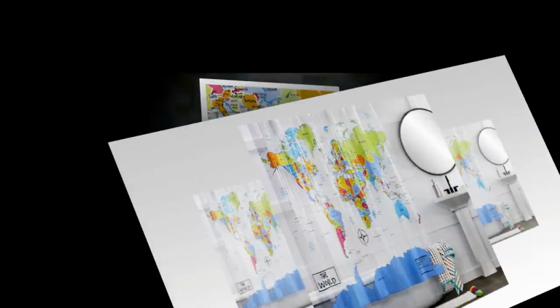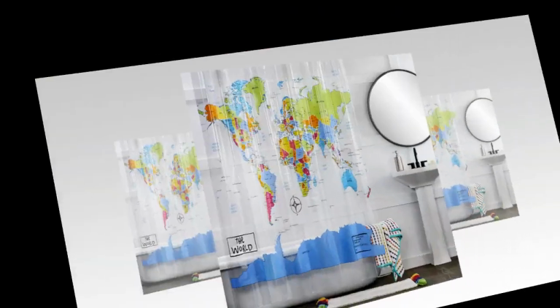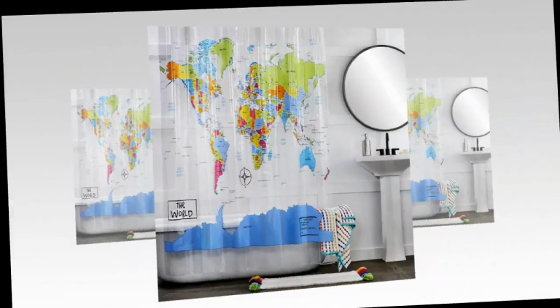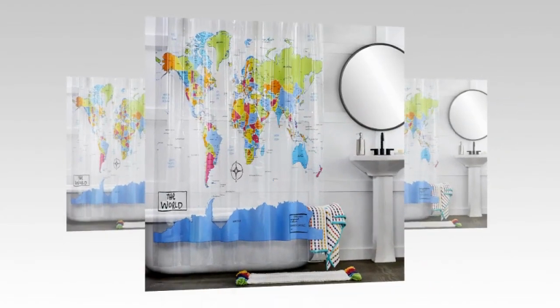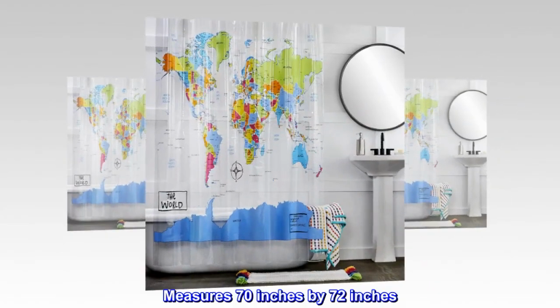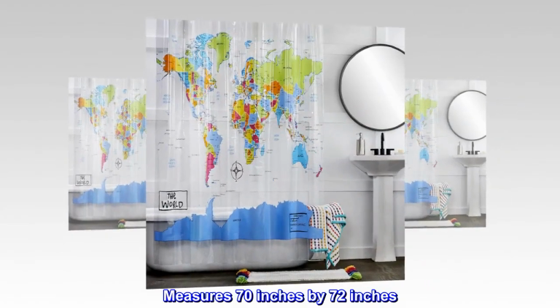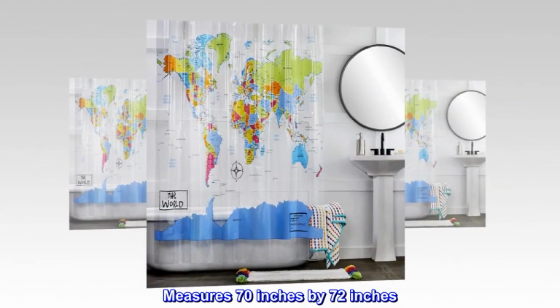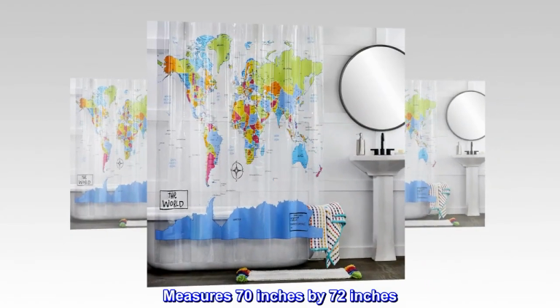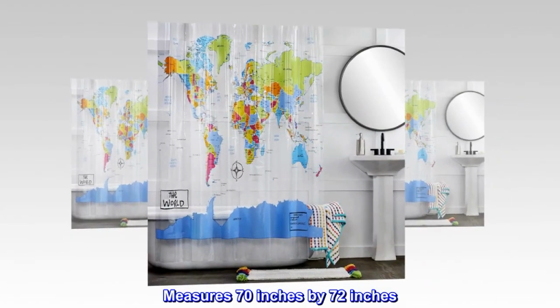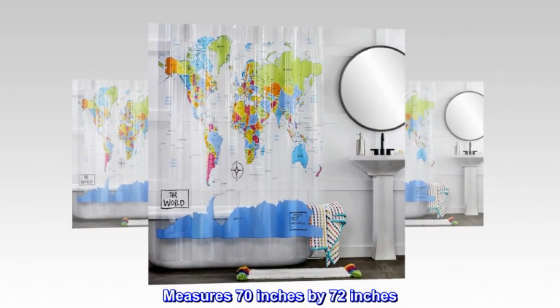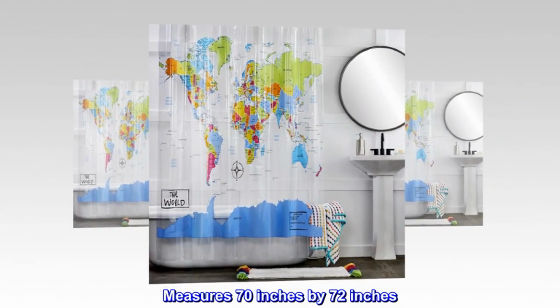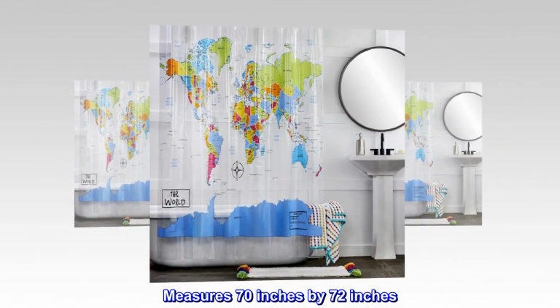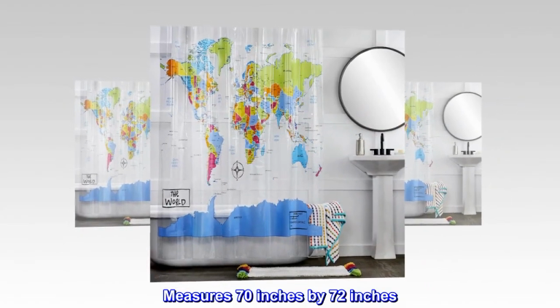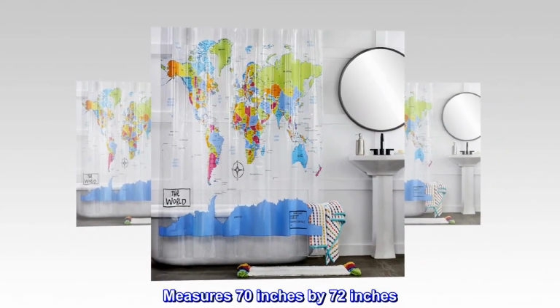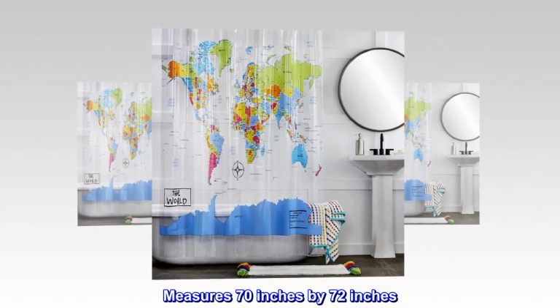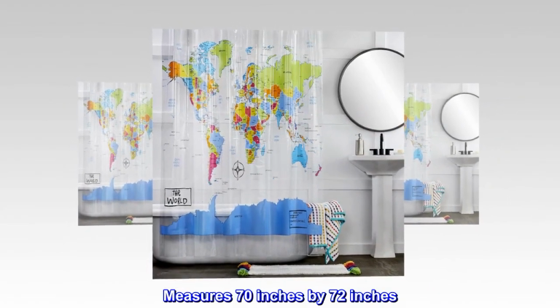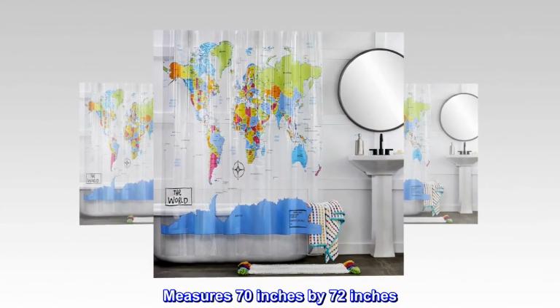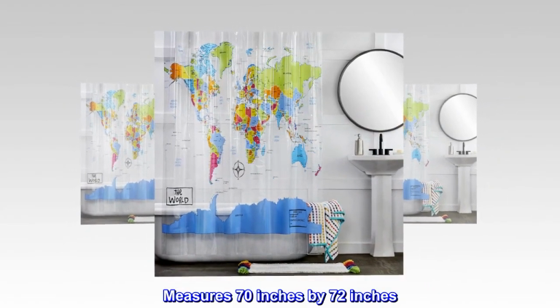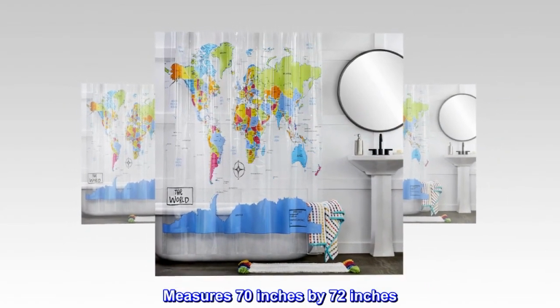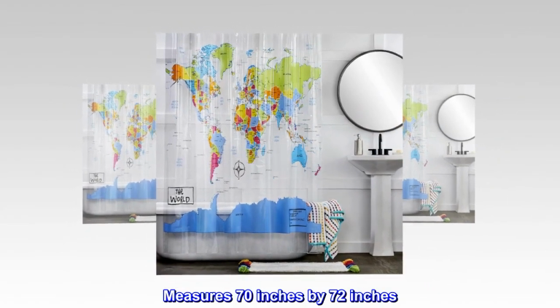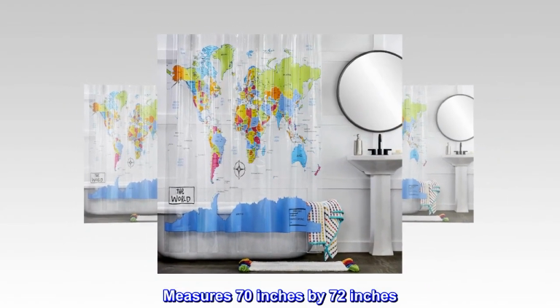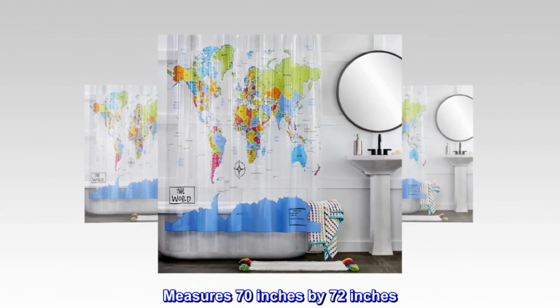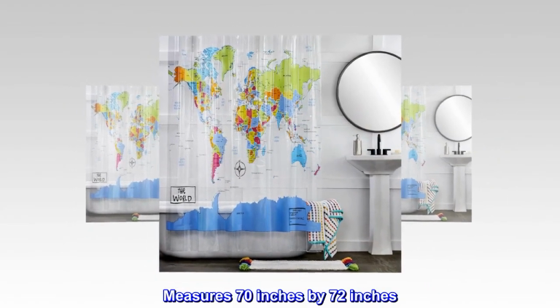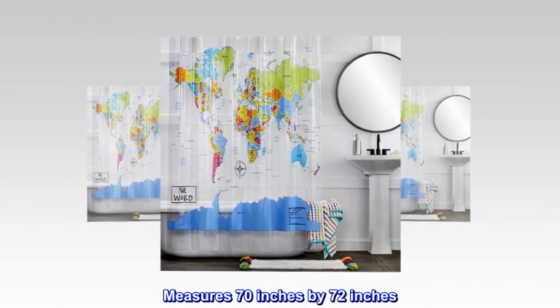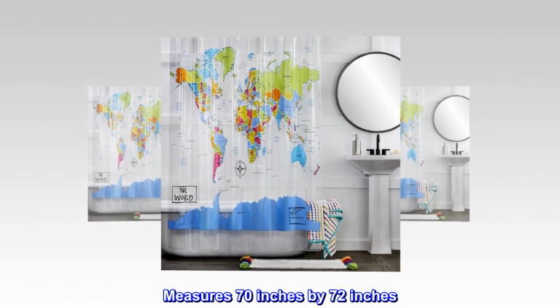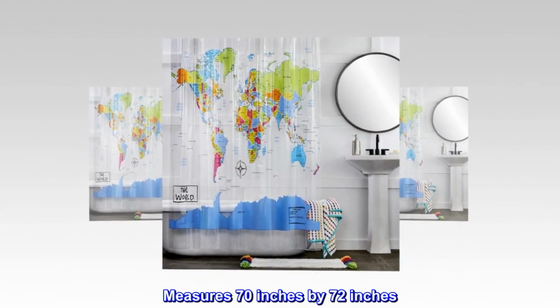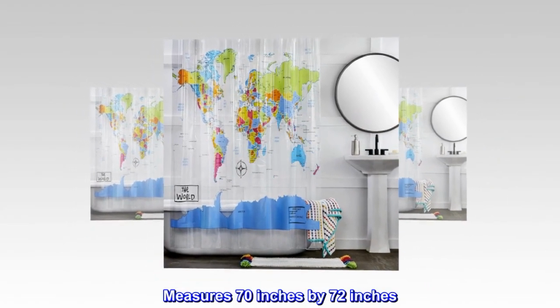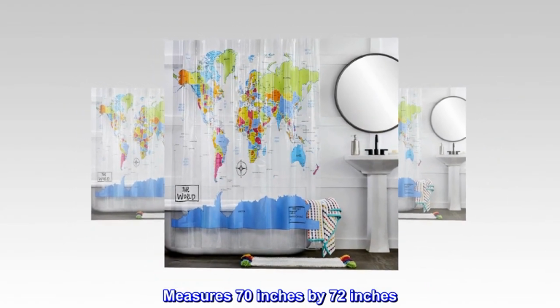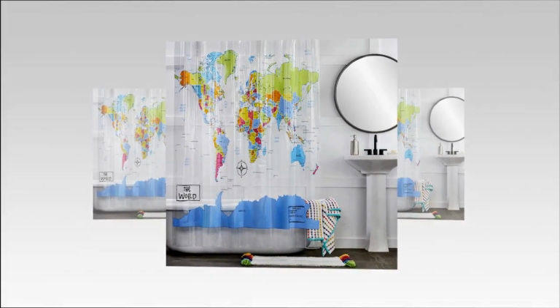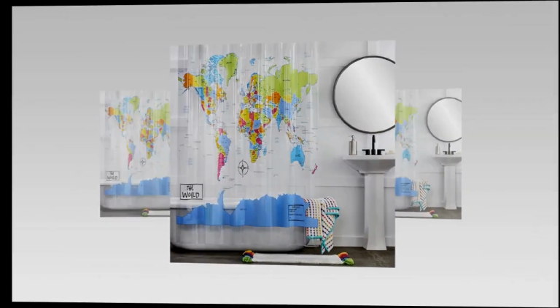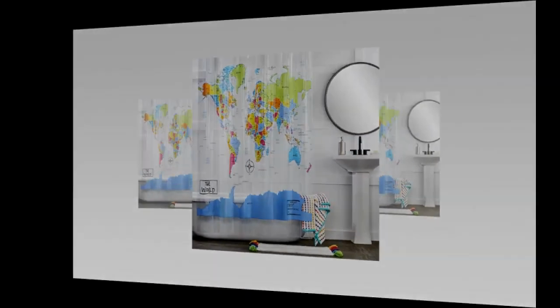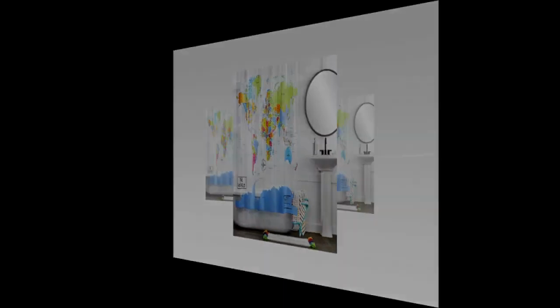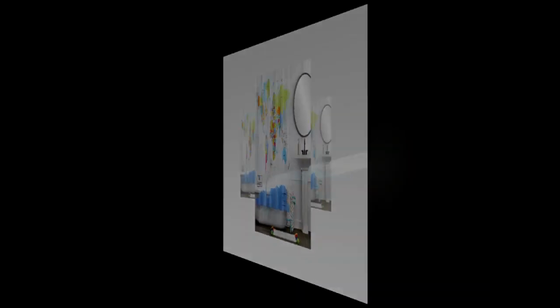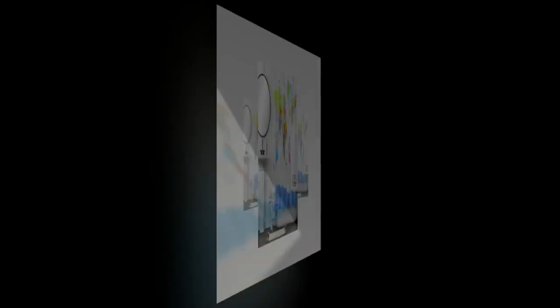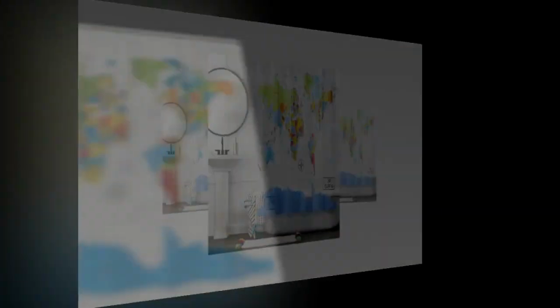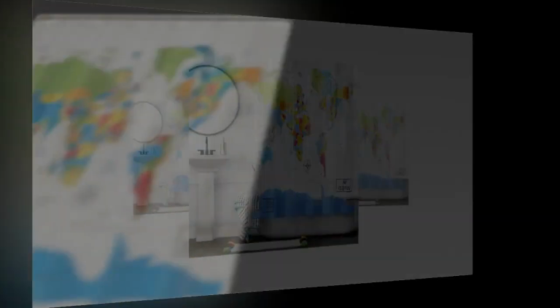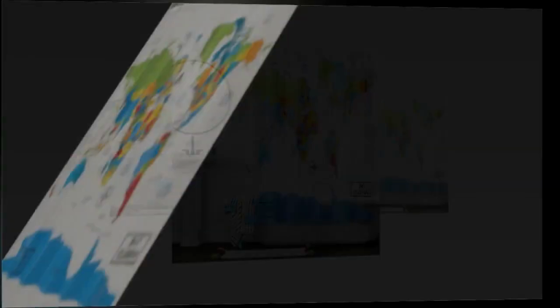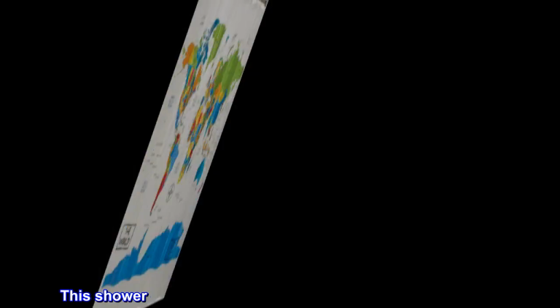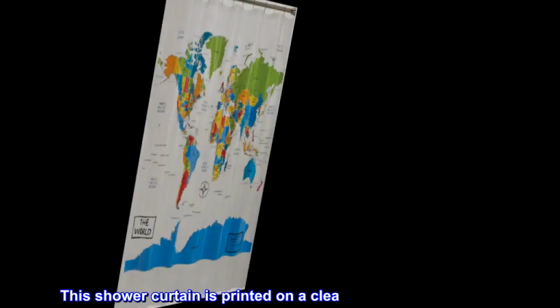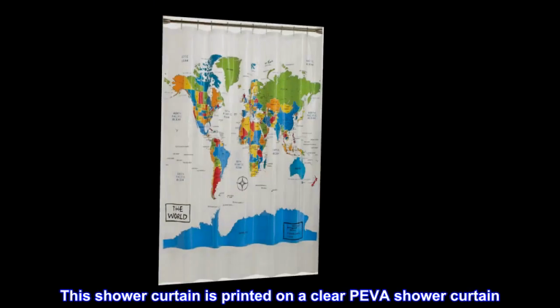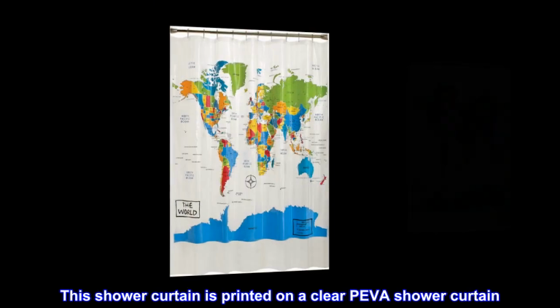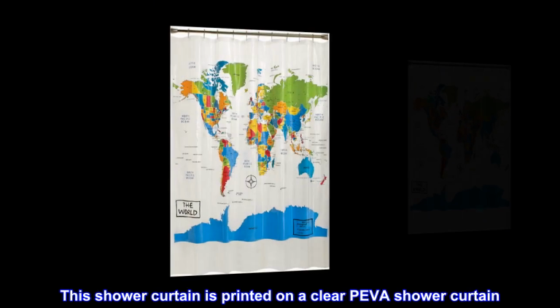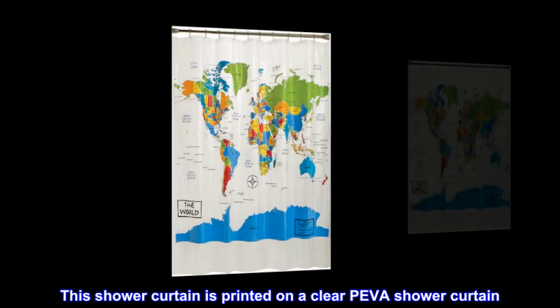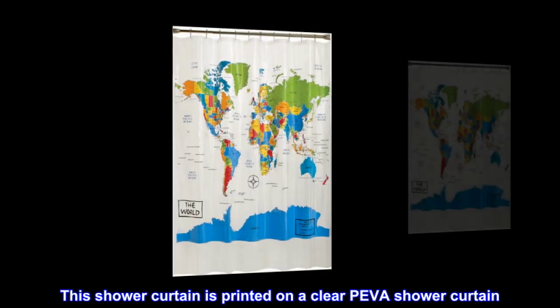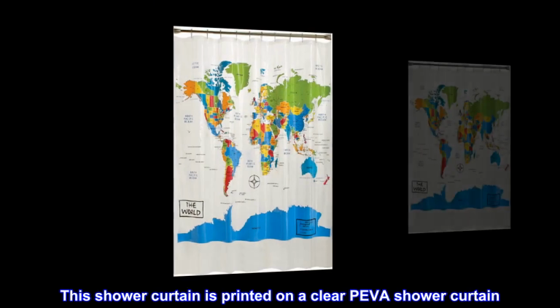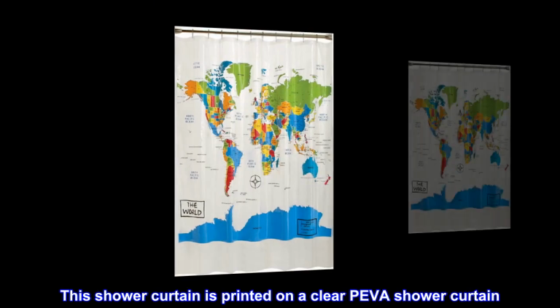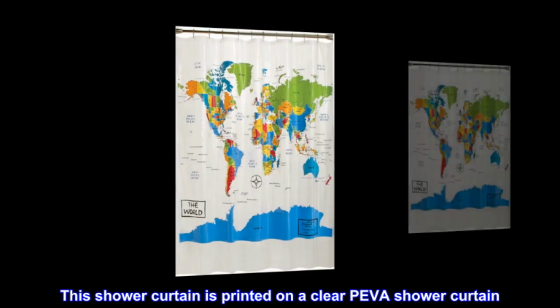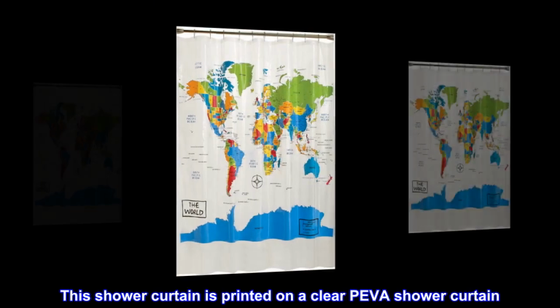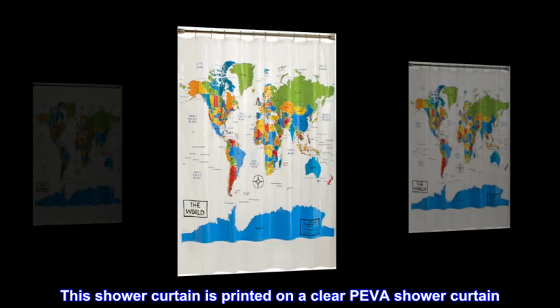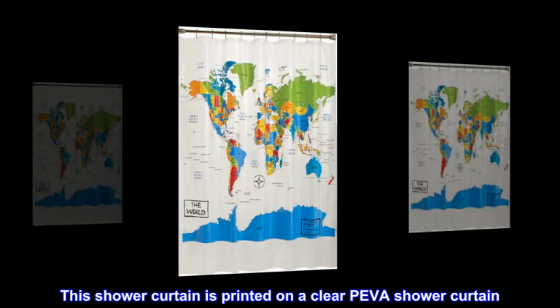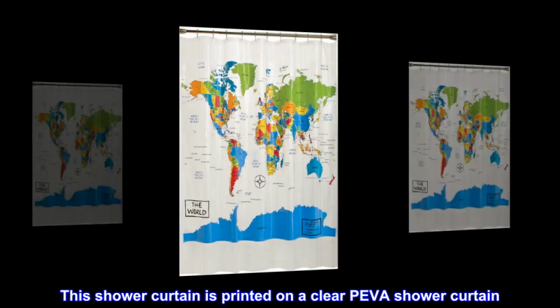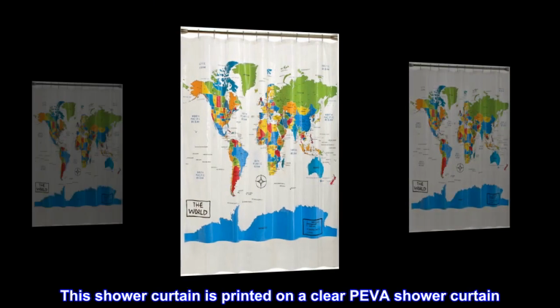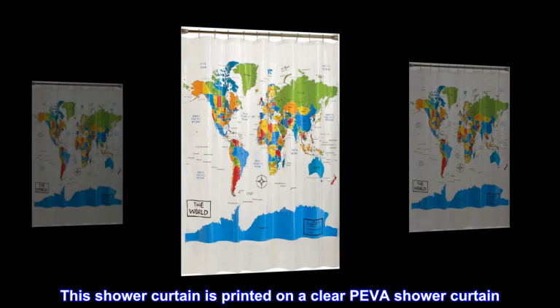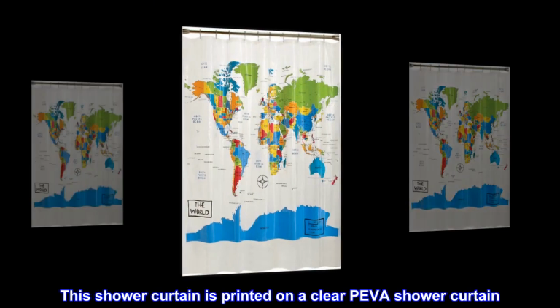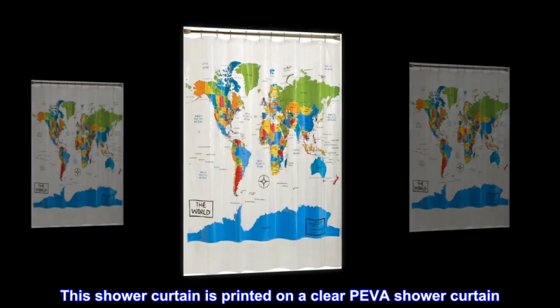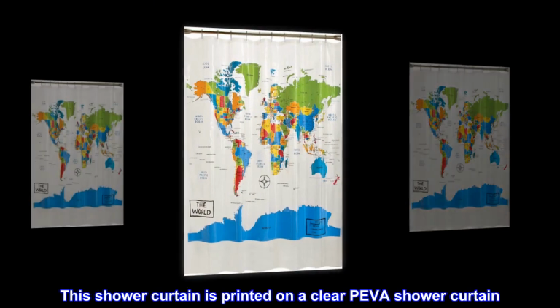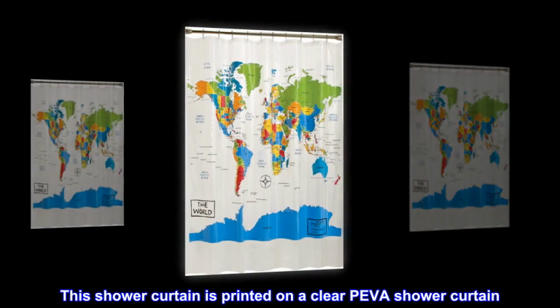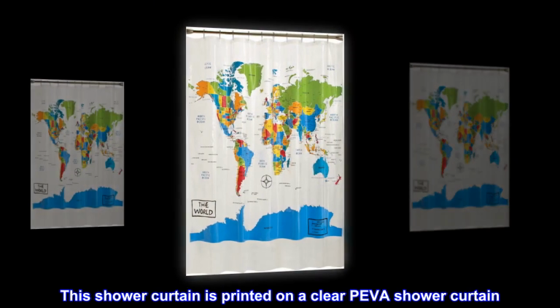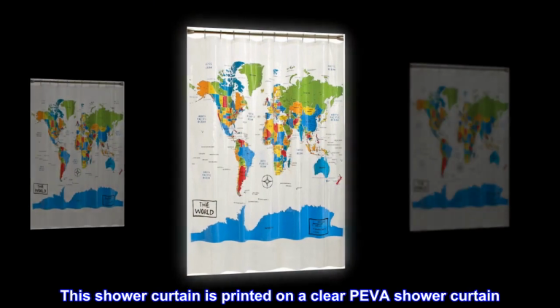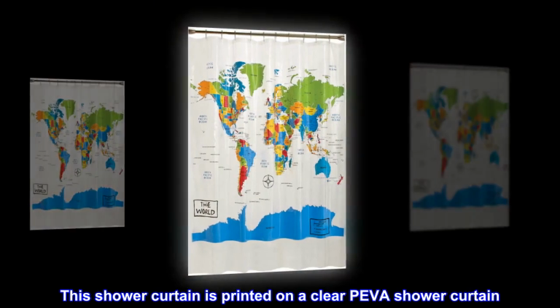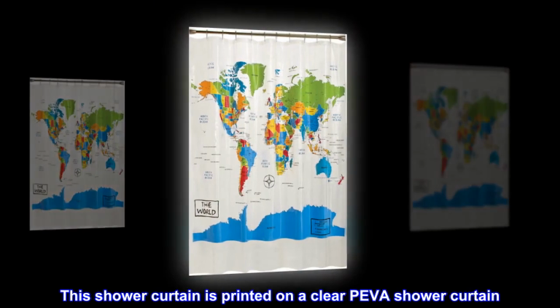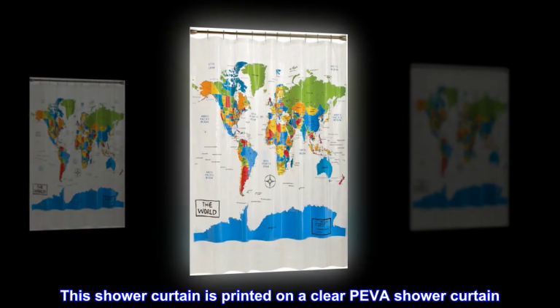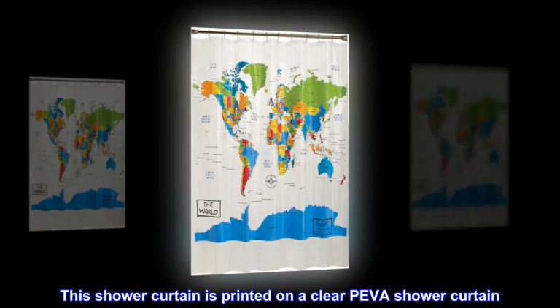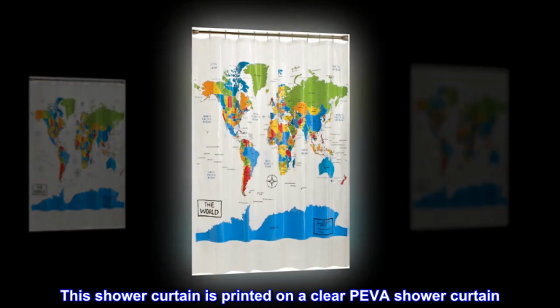Measures 70 inches by 72 inches. This shower curtain is printed on a clear PIVA shower curtain.